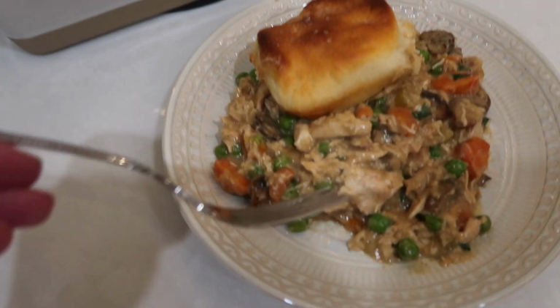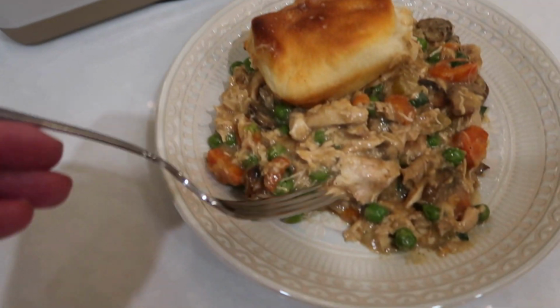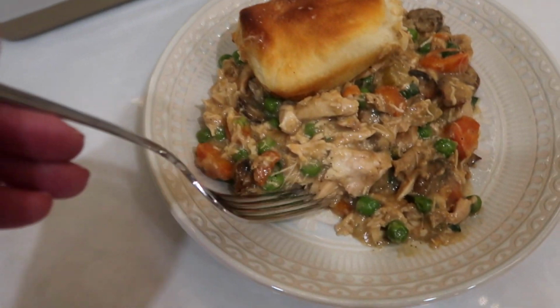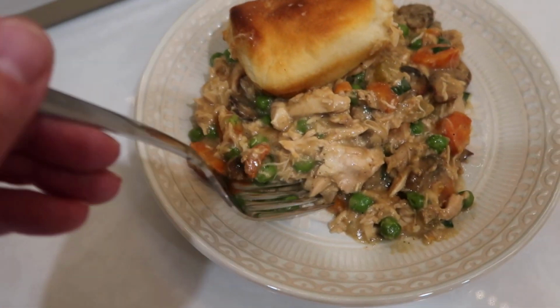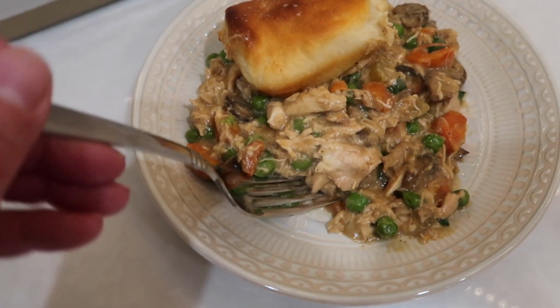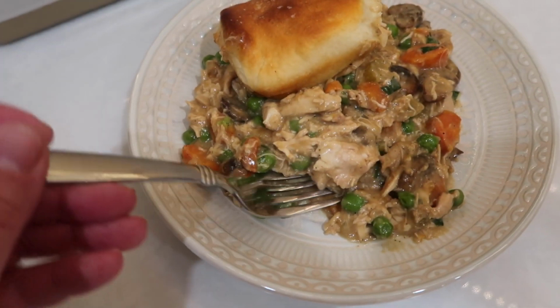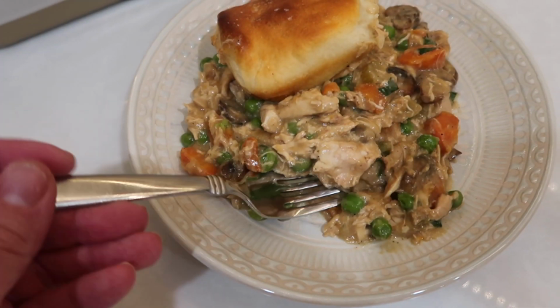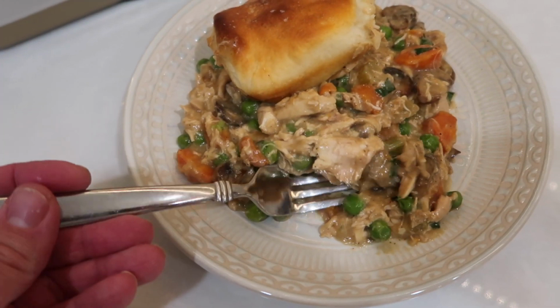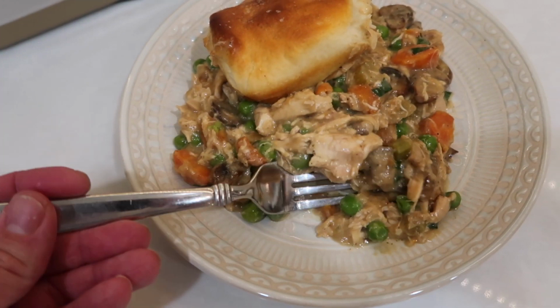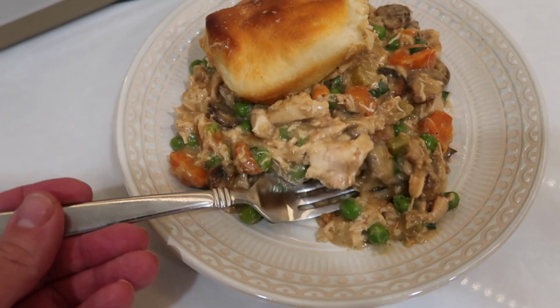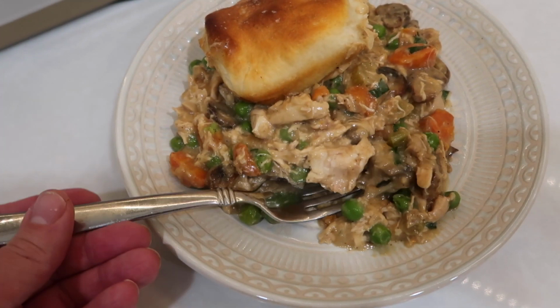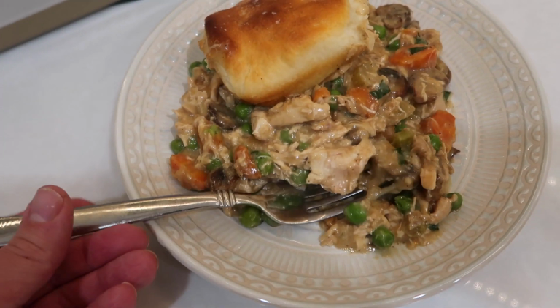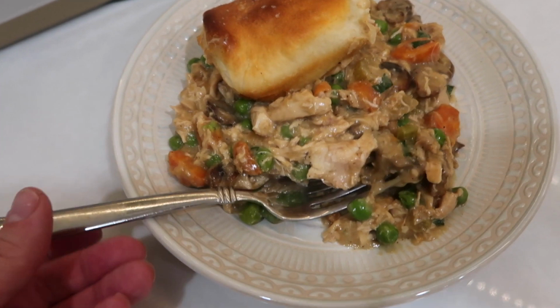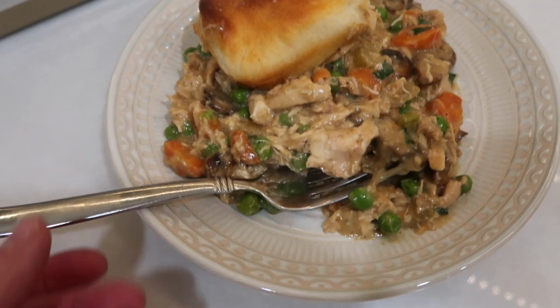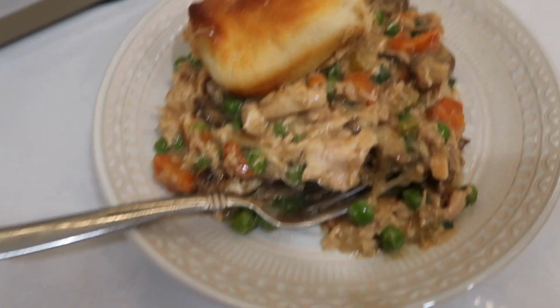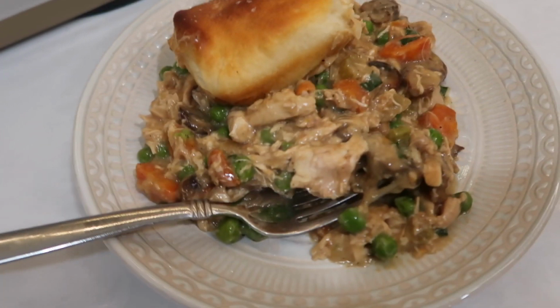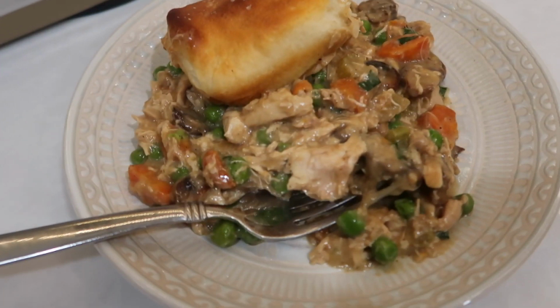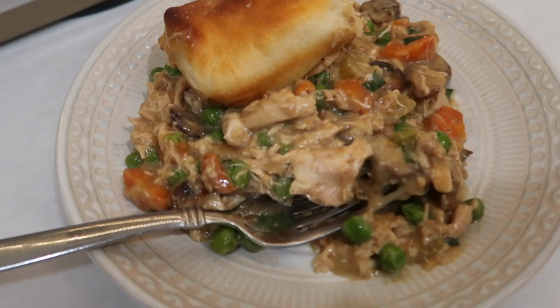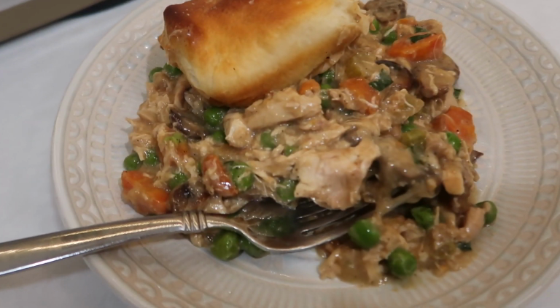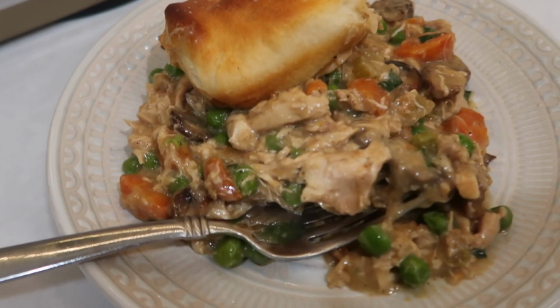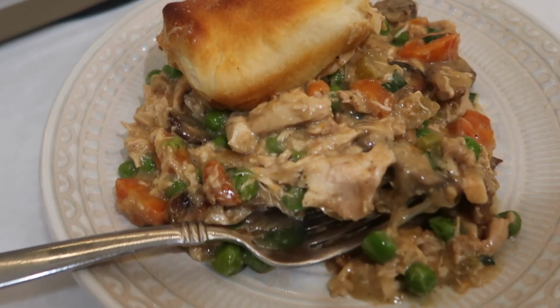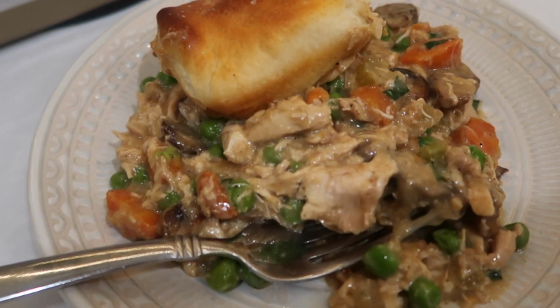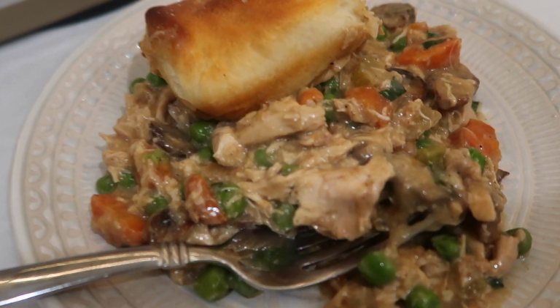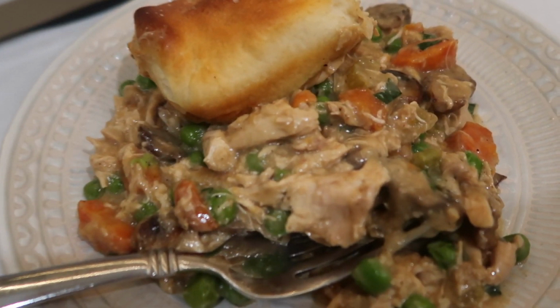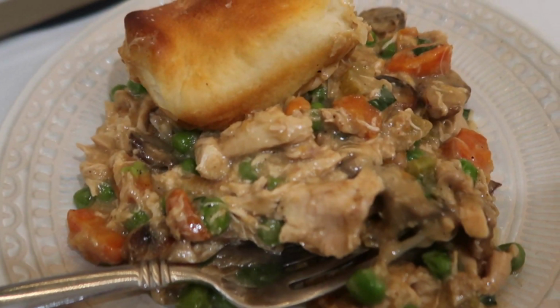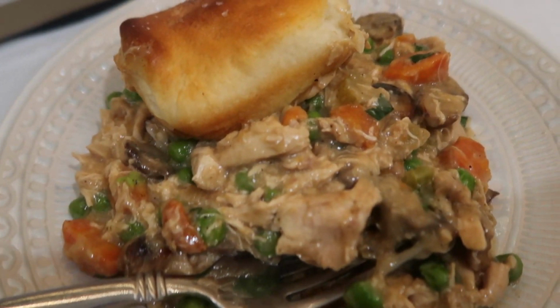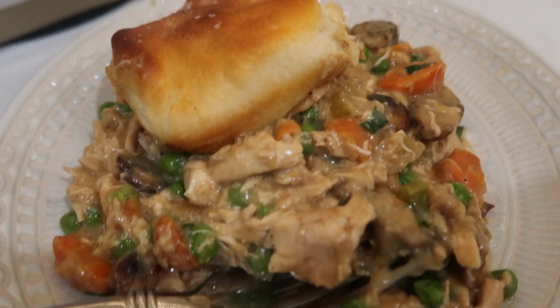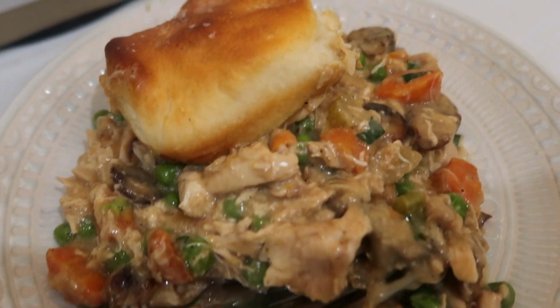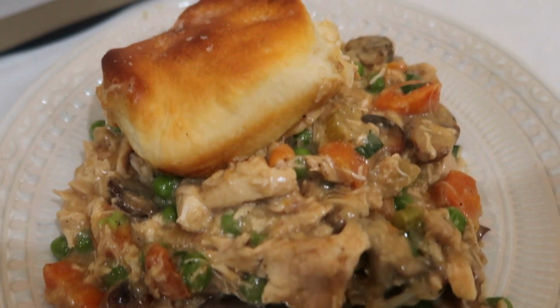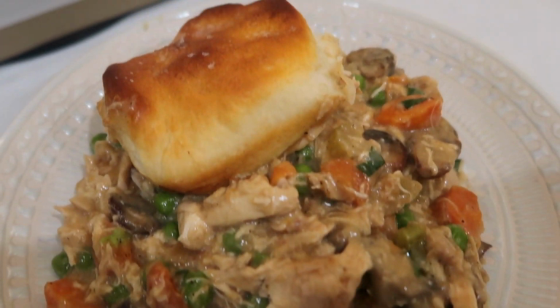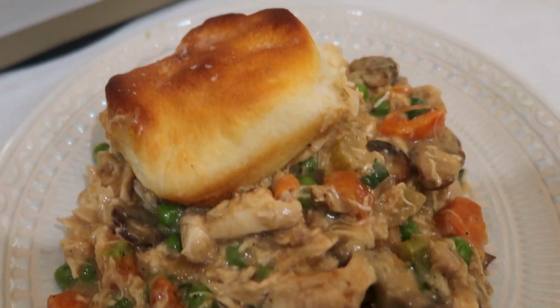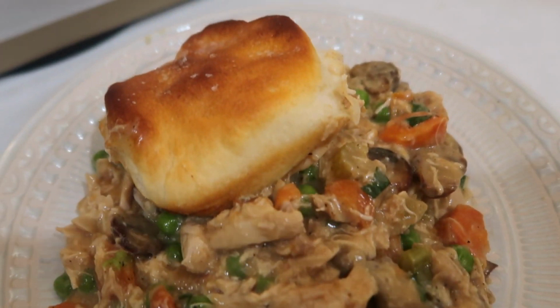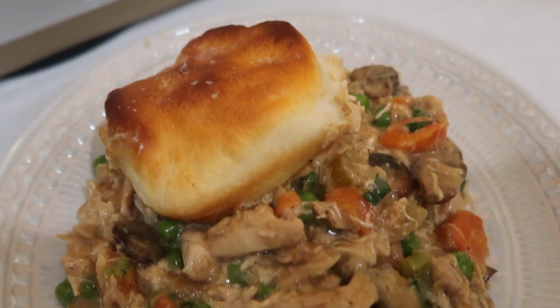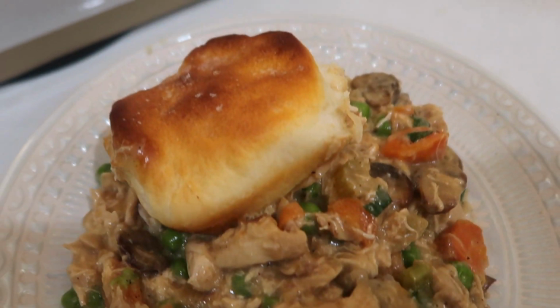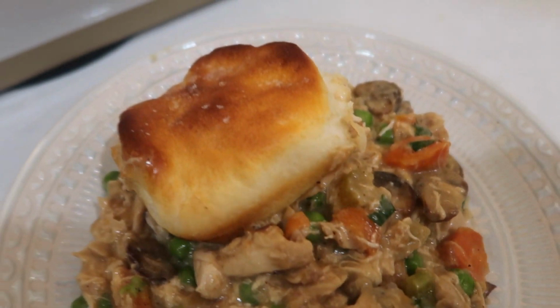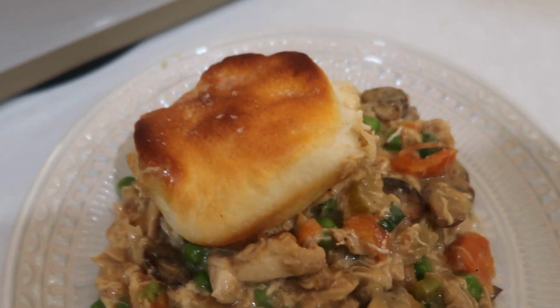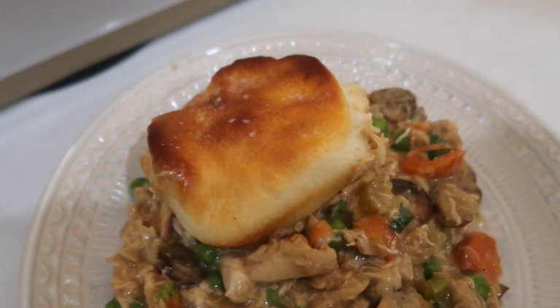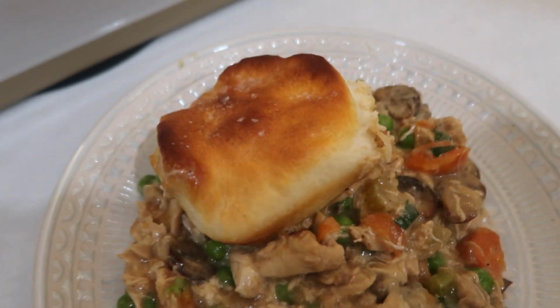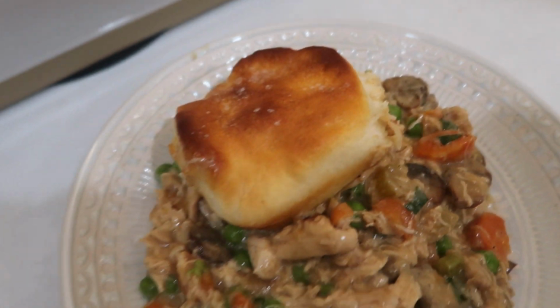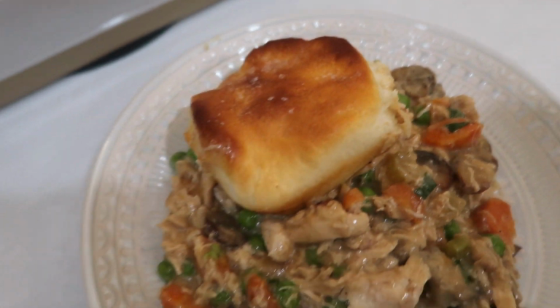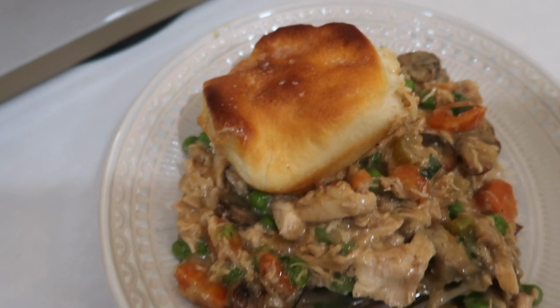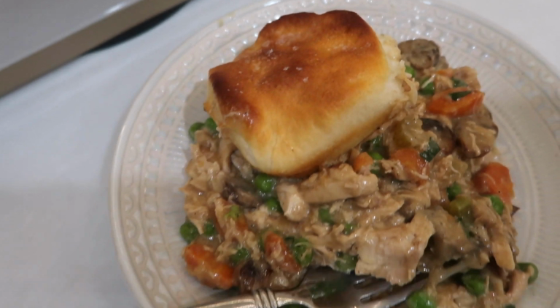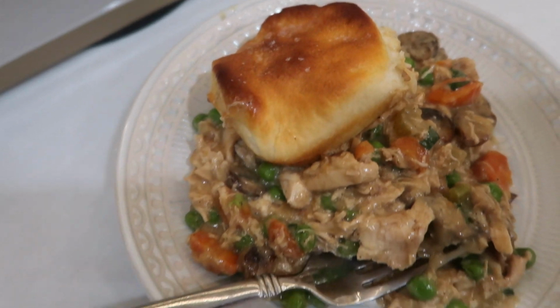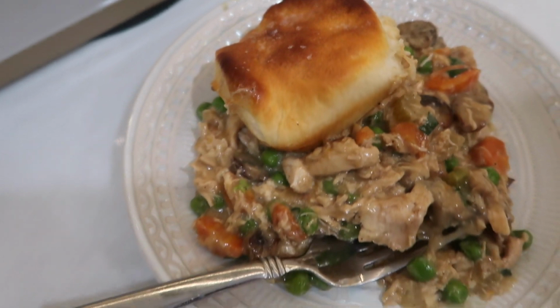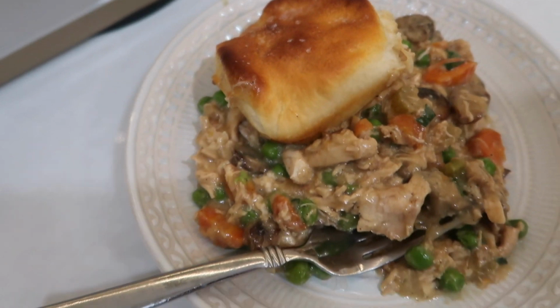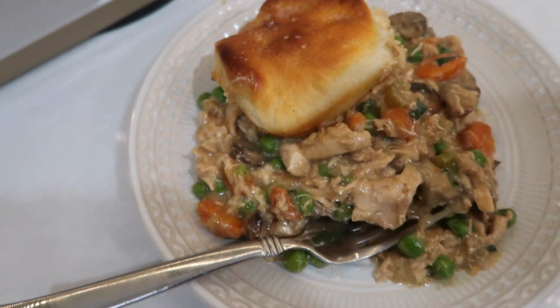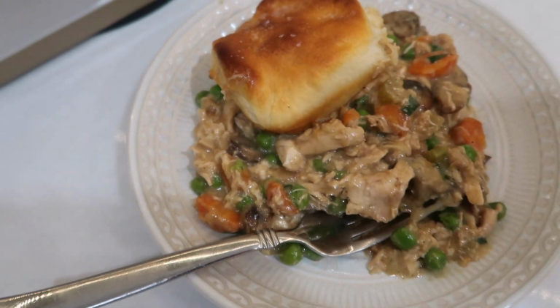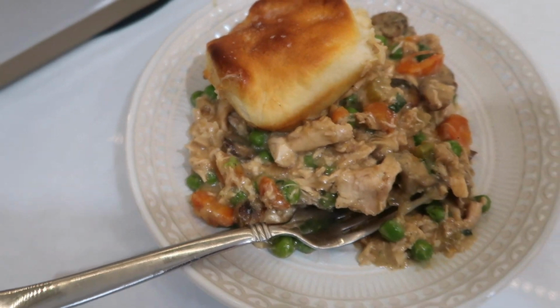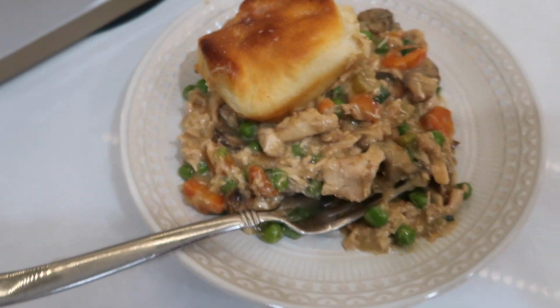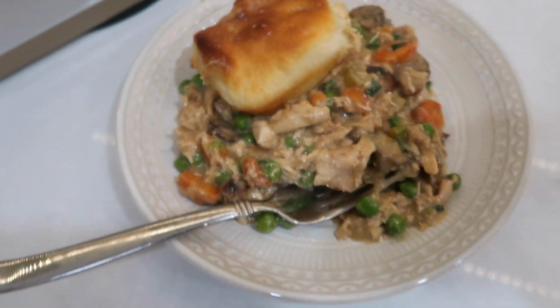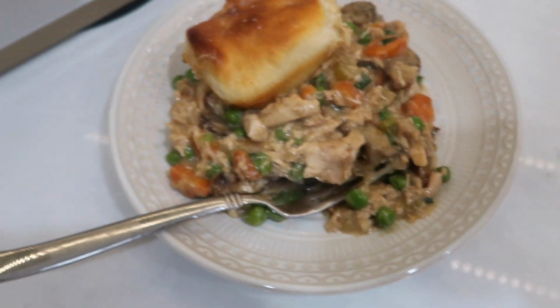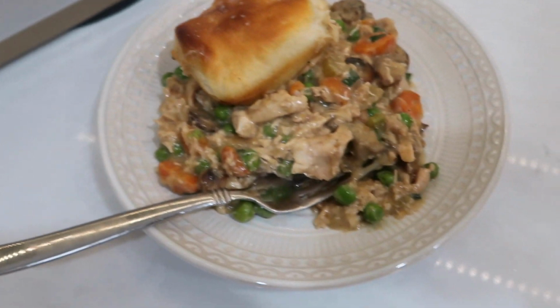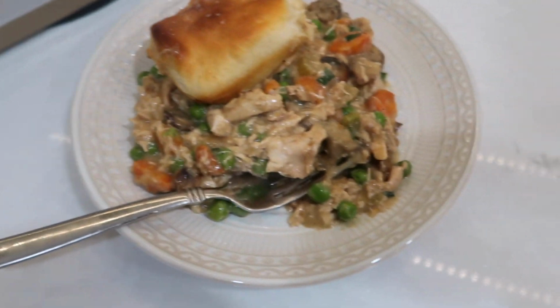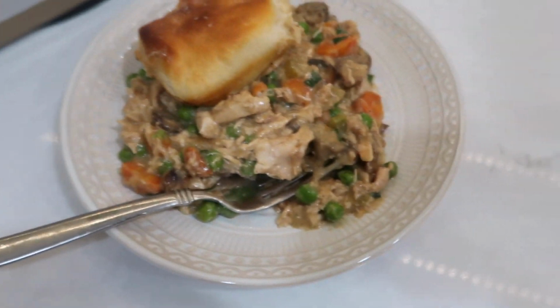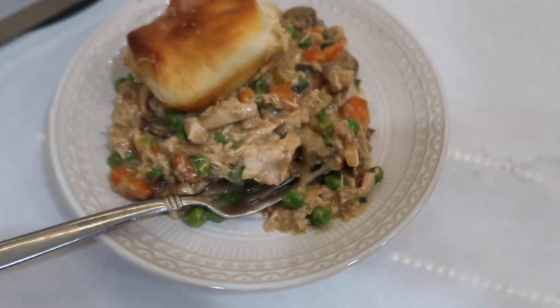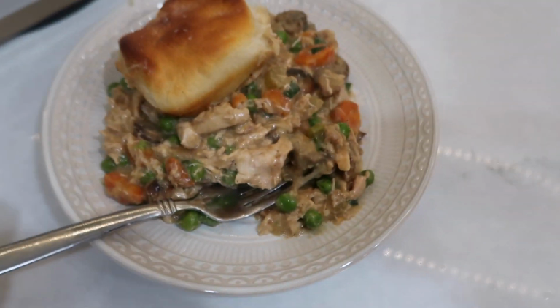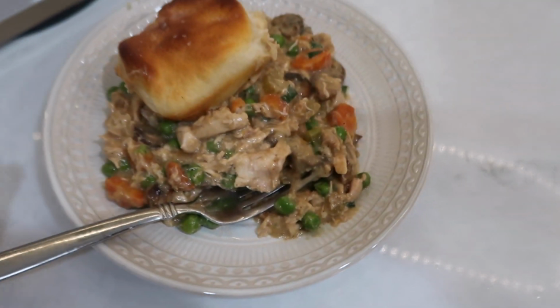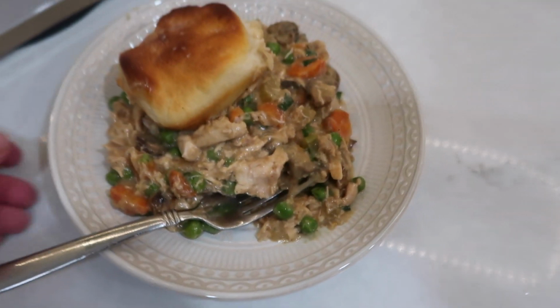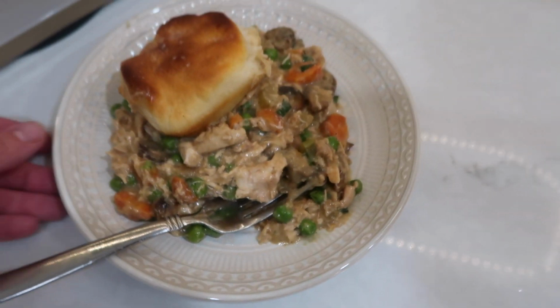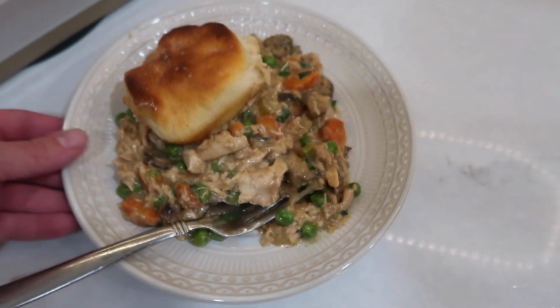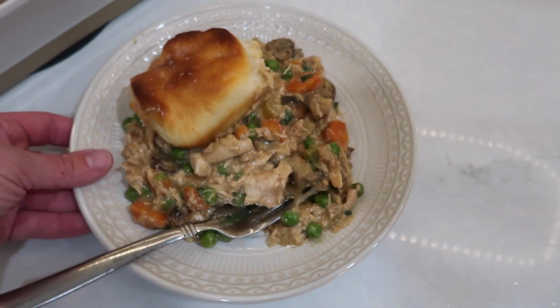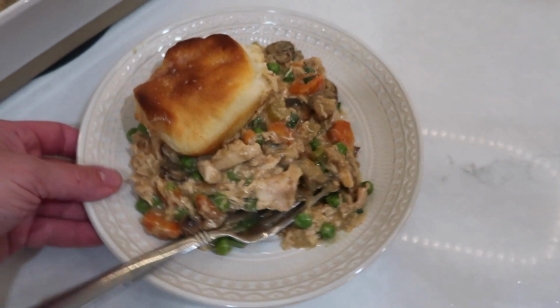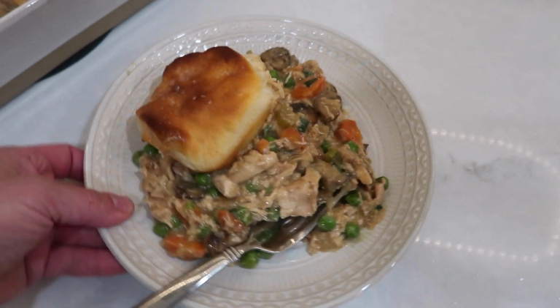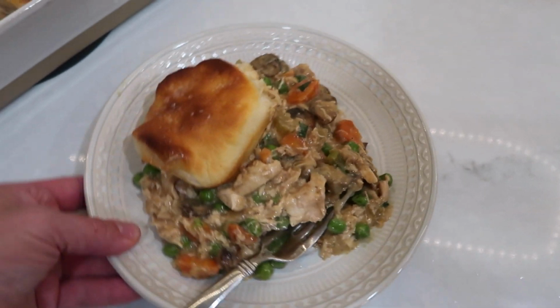When it came out of the oven, I brushed the biscuits with about one tablespoon of melted butter and then sprinkled on a little bit of flaky salt.